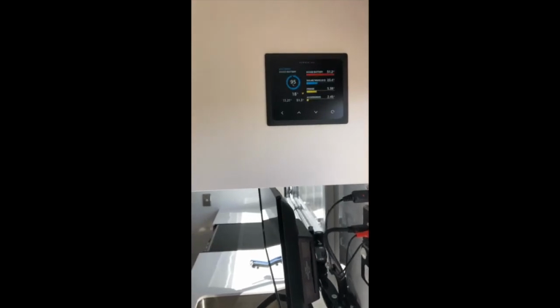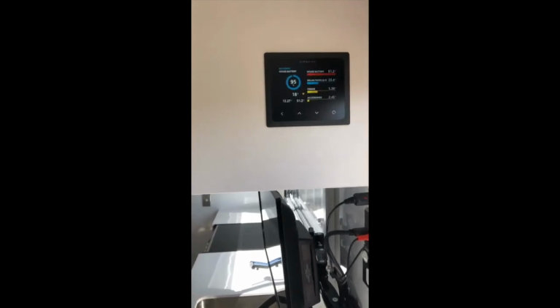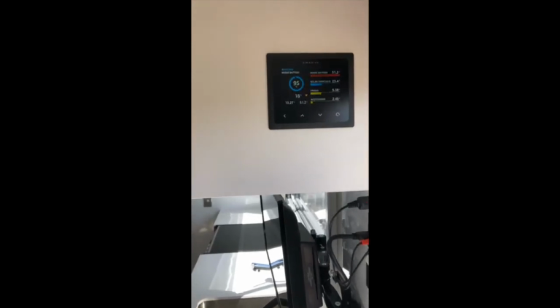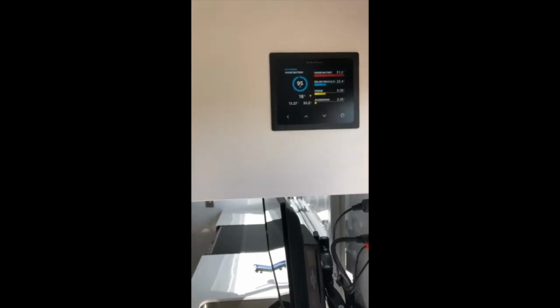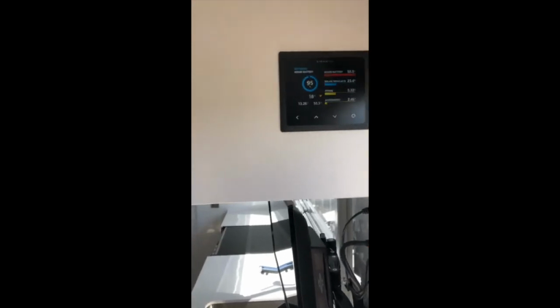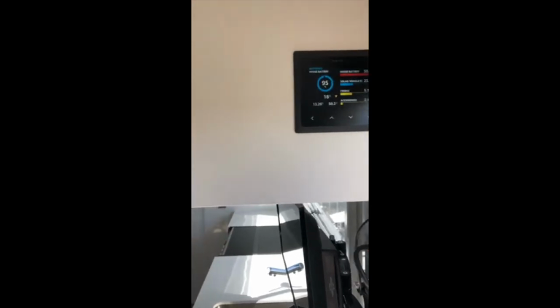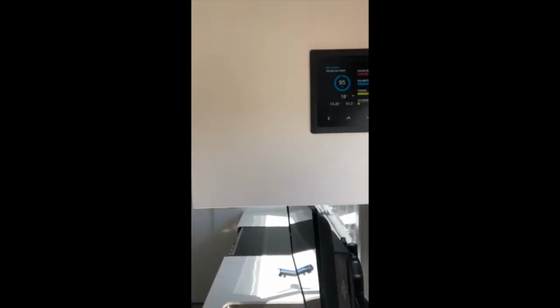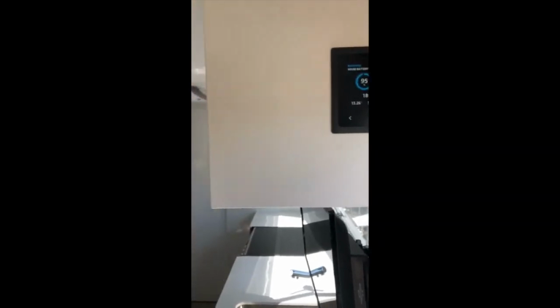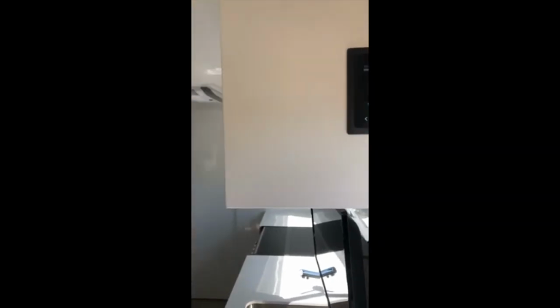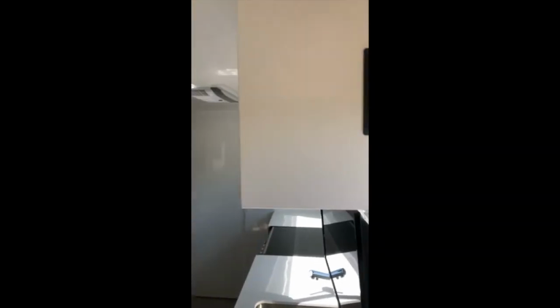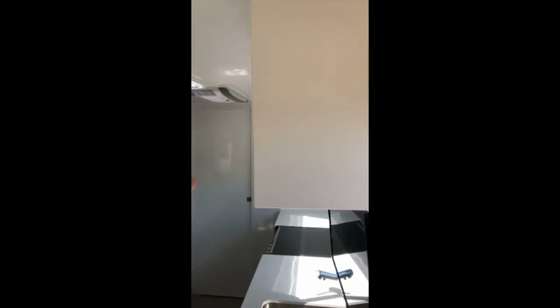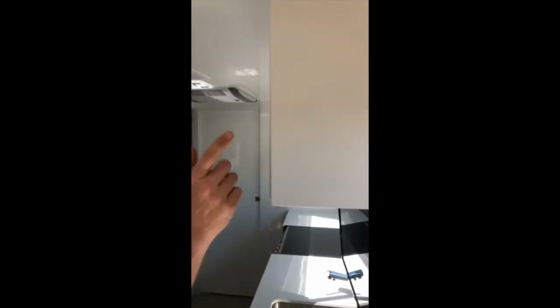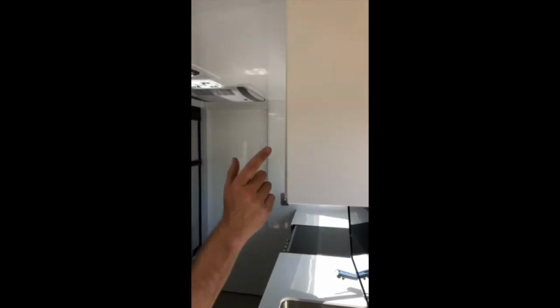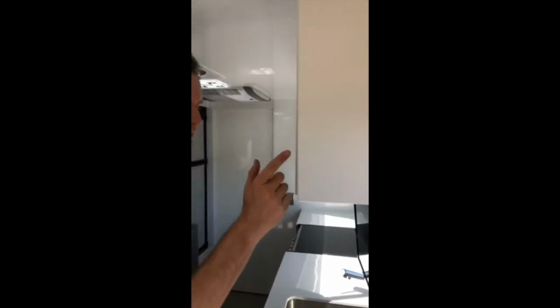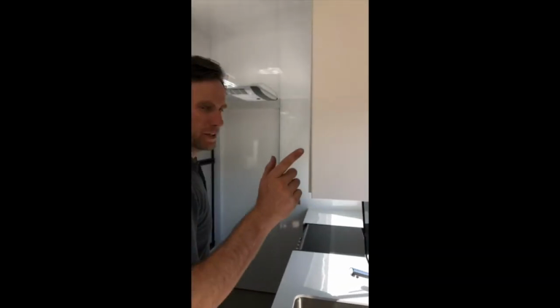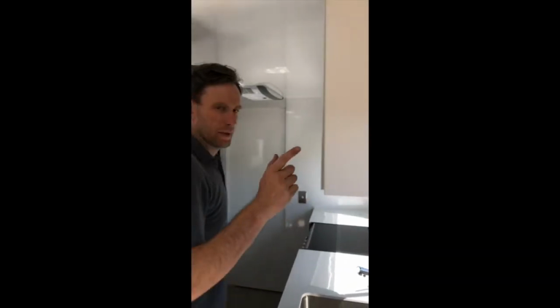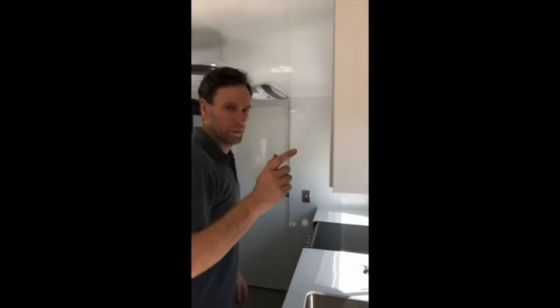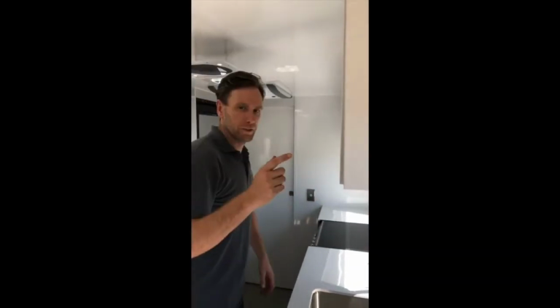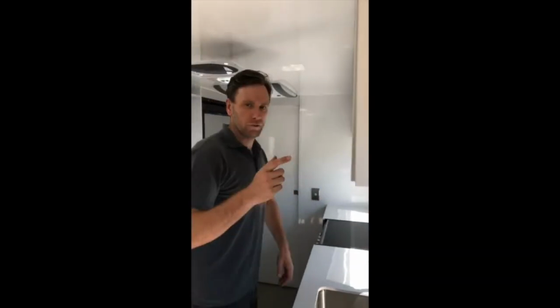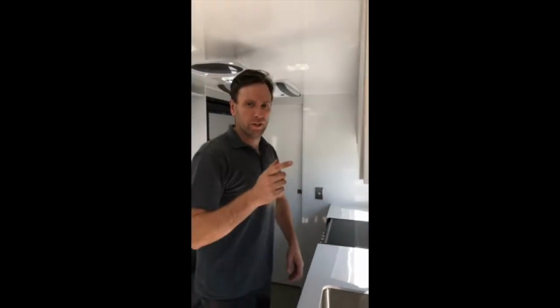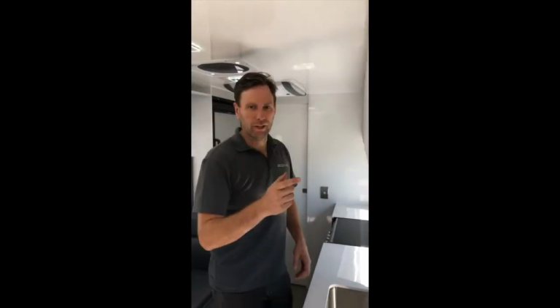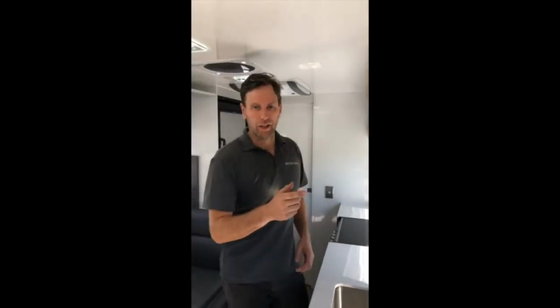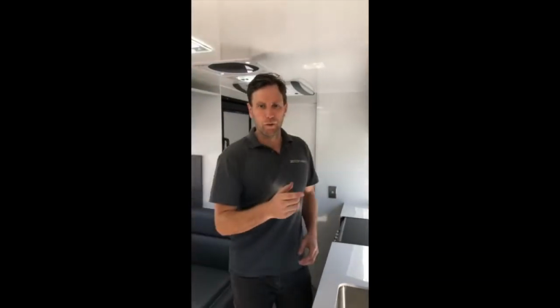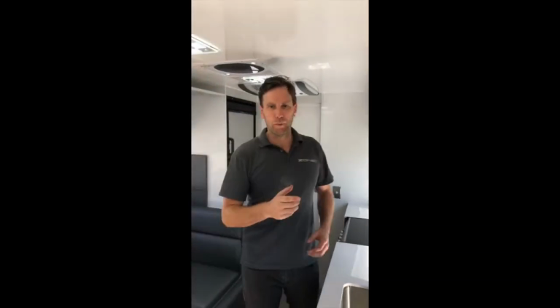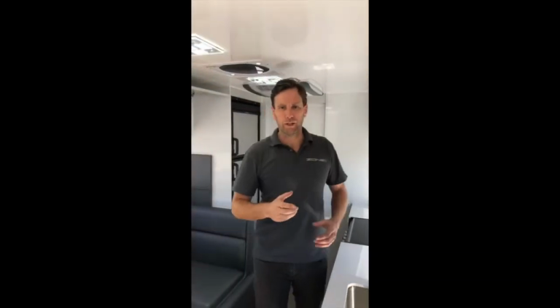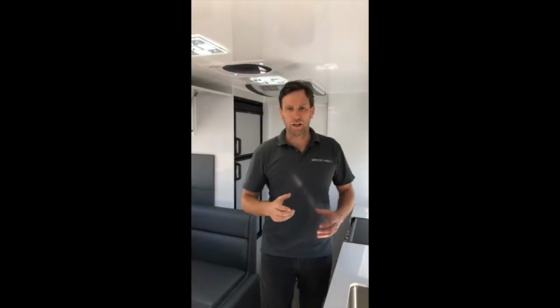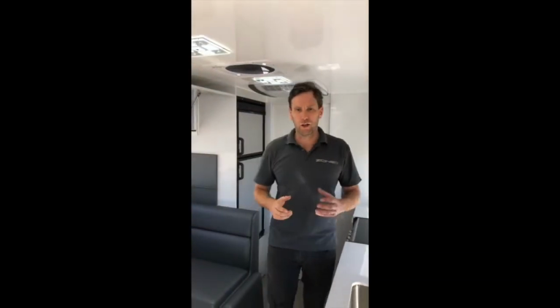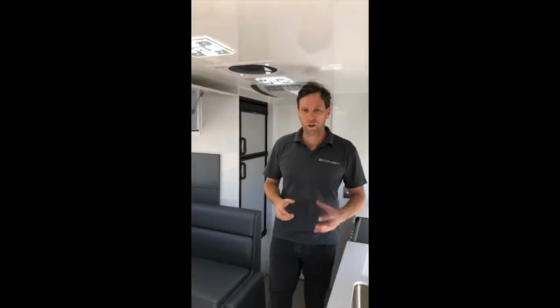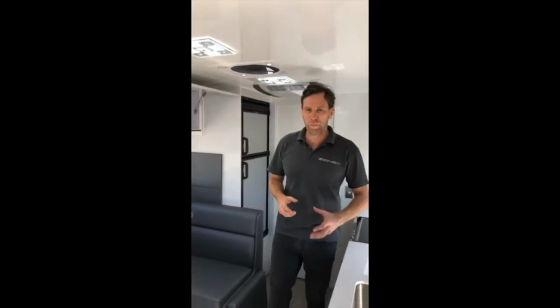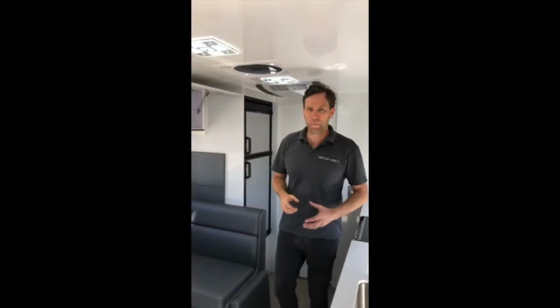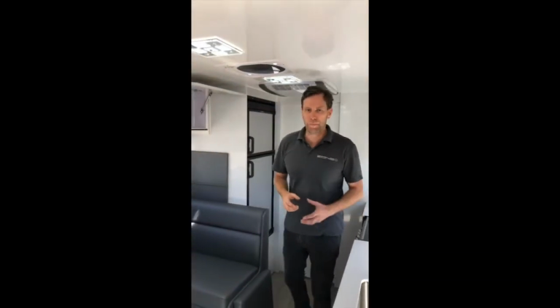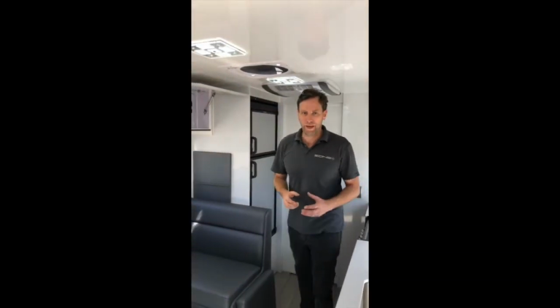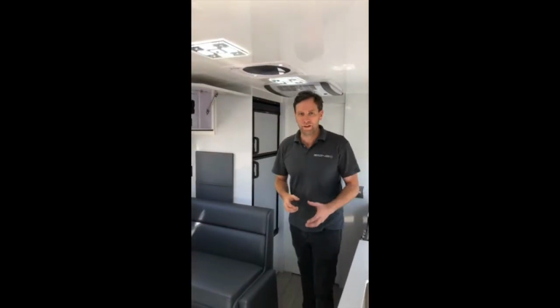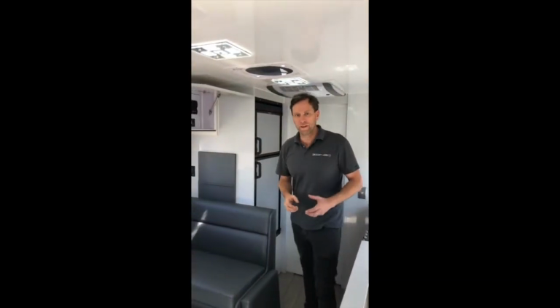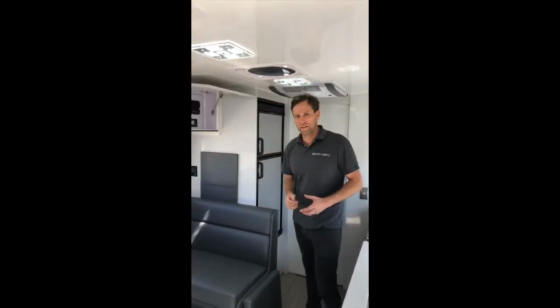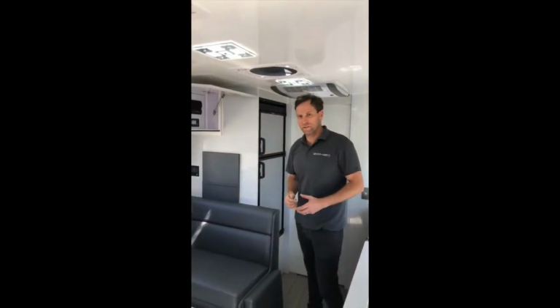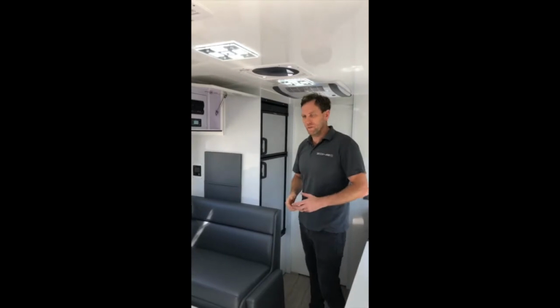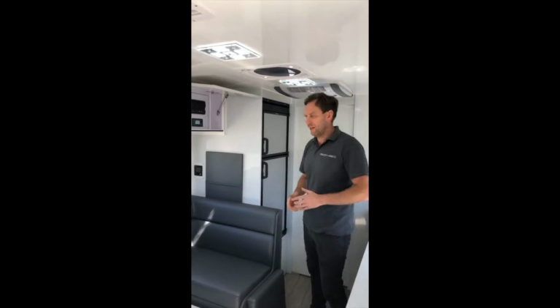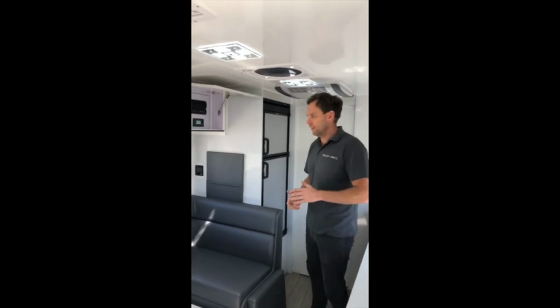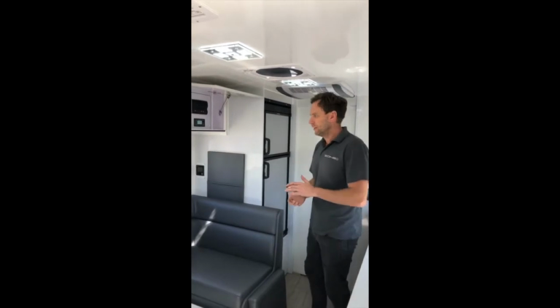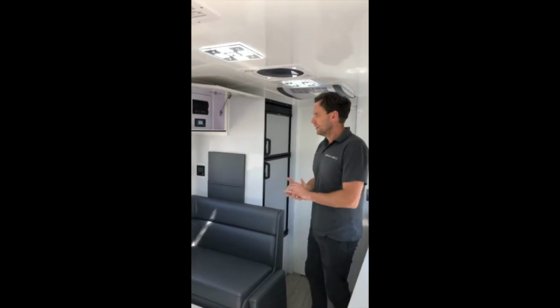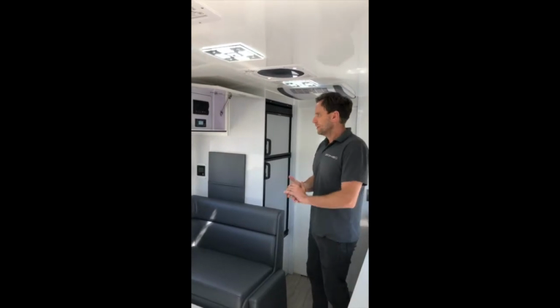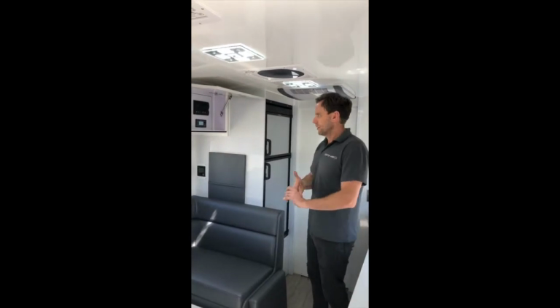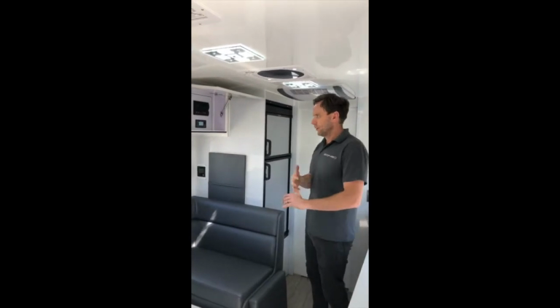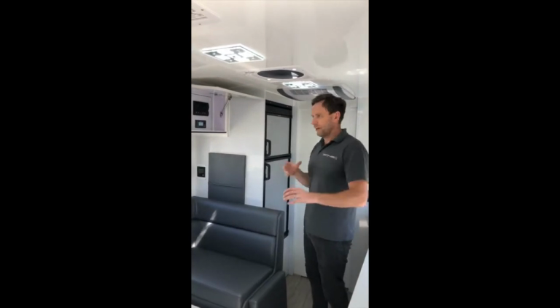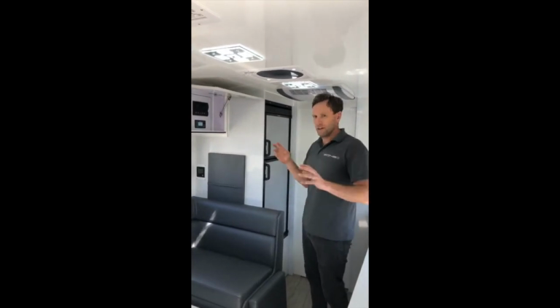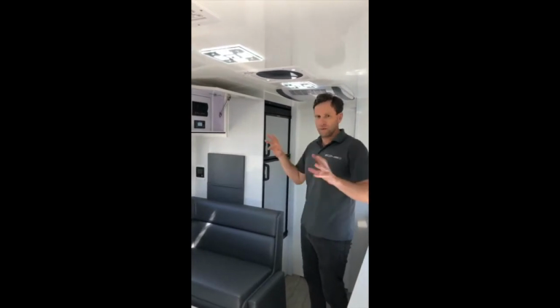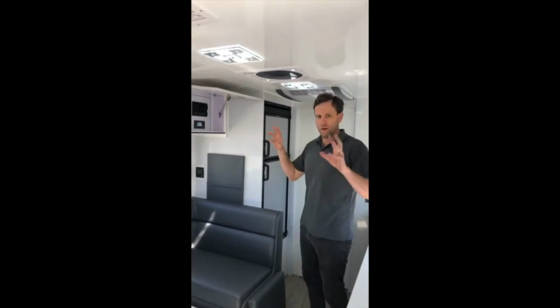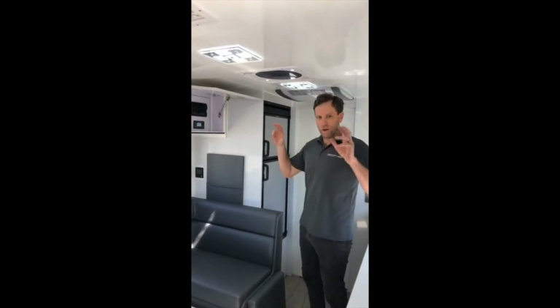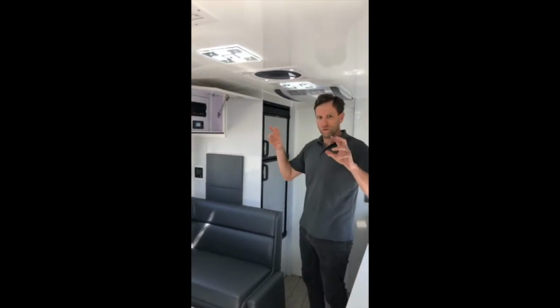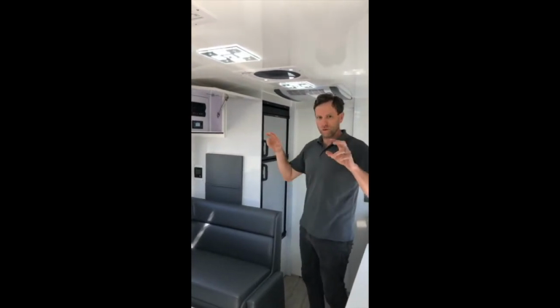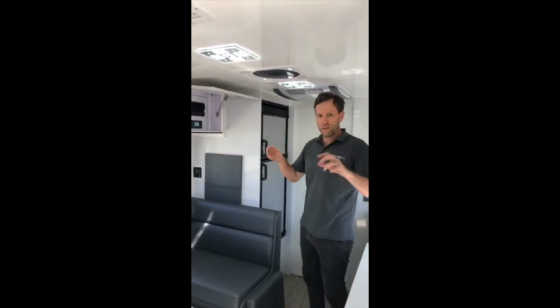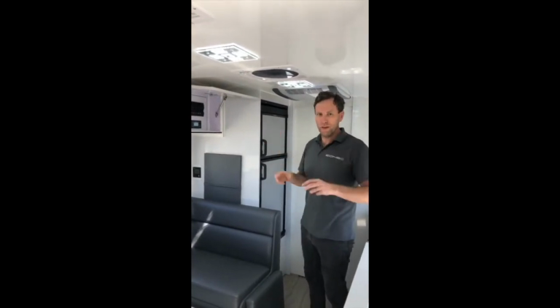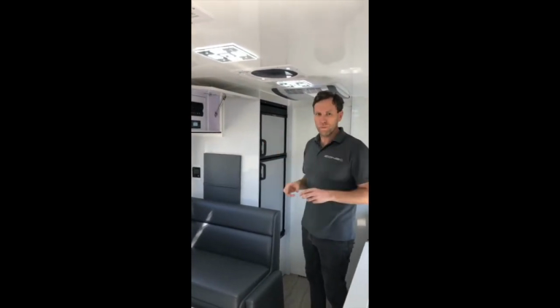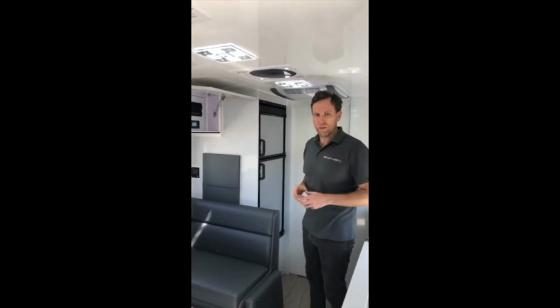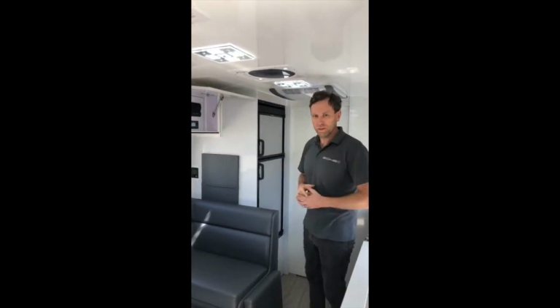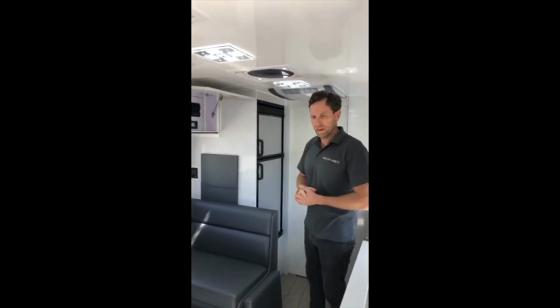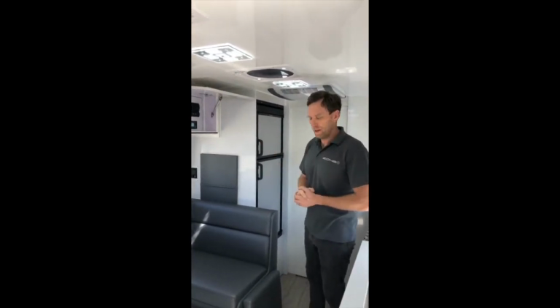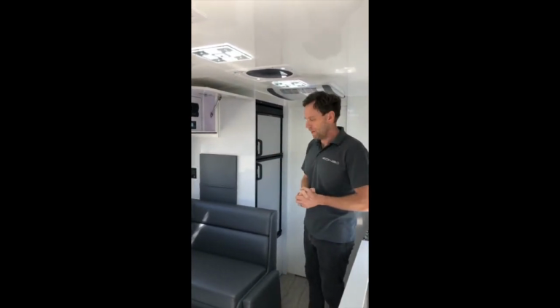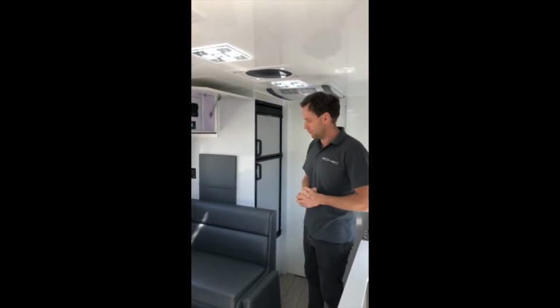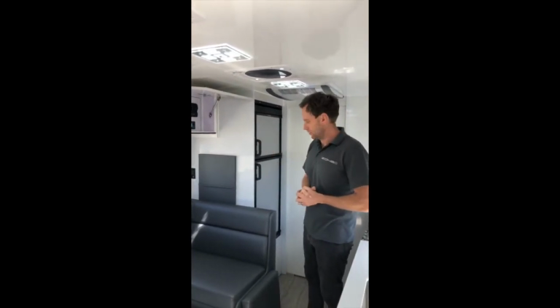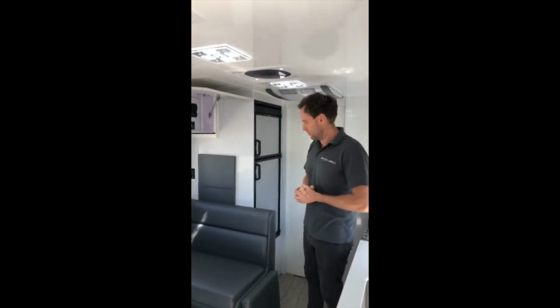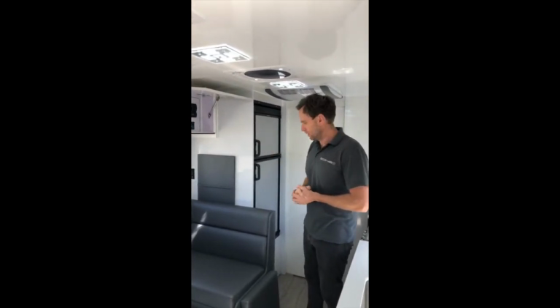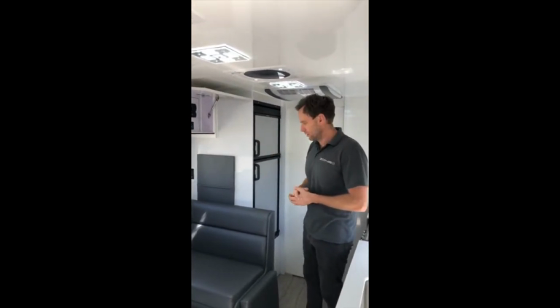Alrighty, so you can probably see up on the screen there that we're pulling a lot of power out of this van. So currently we're off-grid camping in the car park, which is nice.